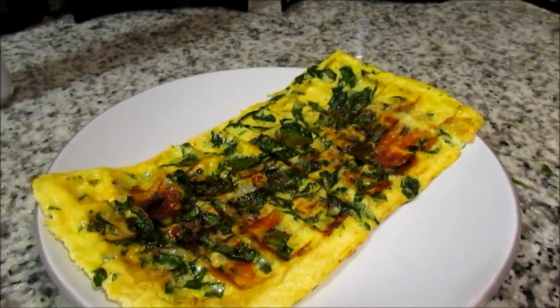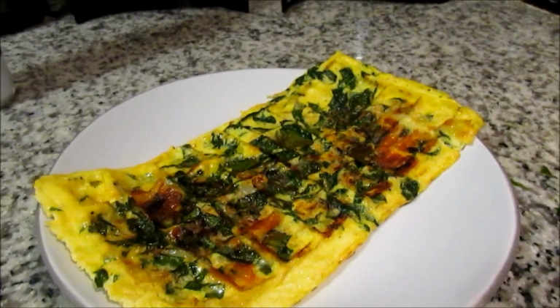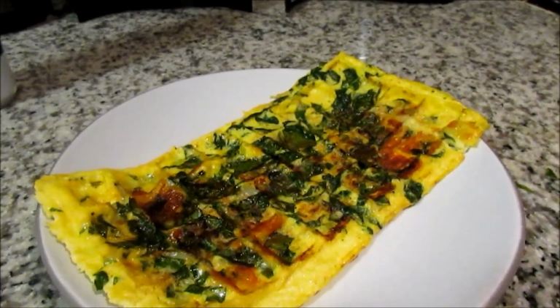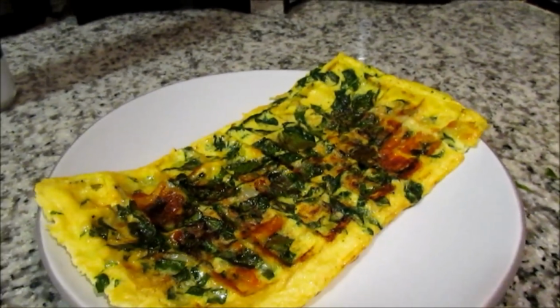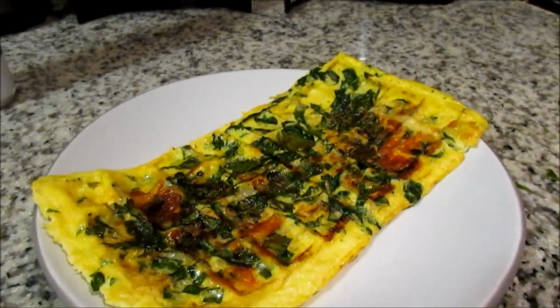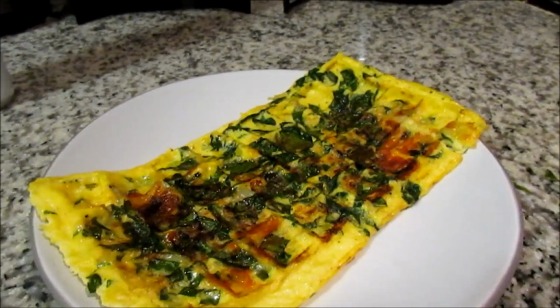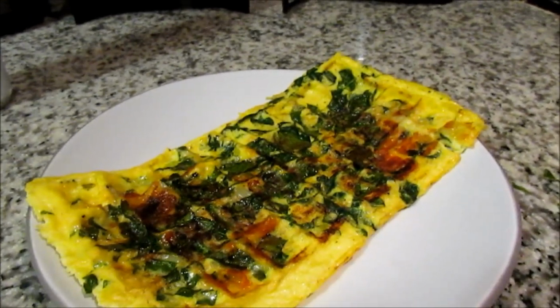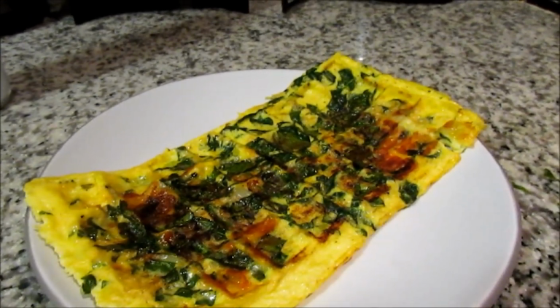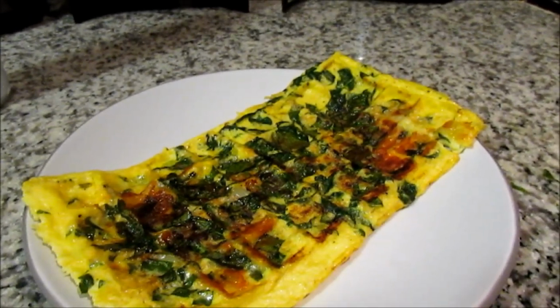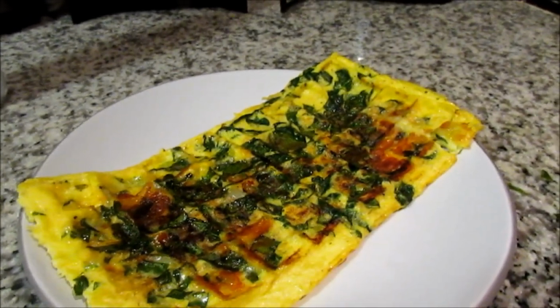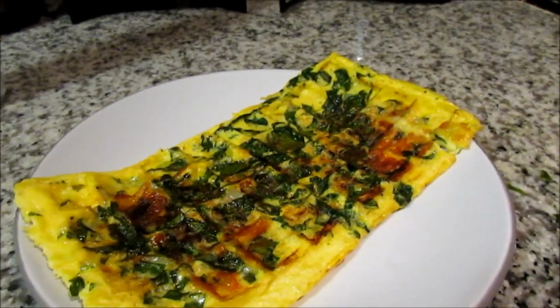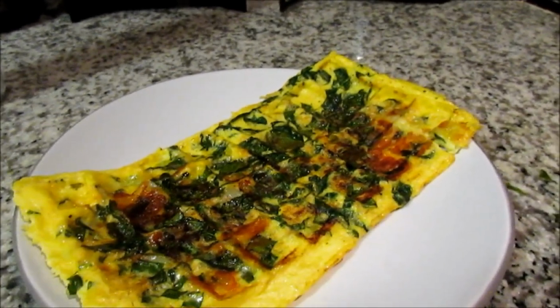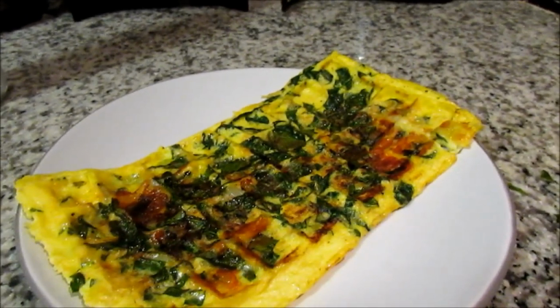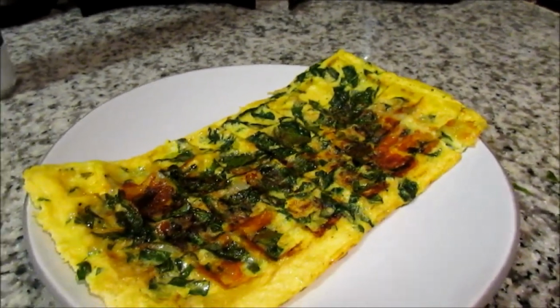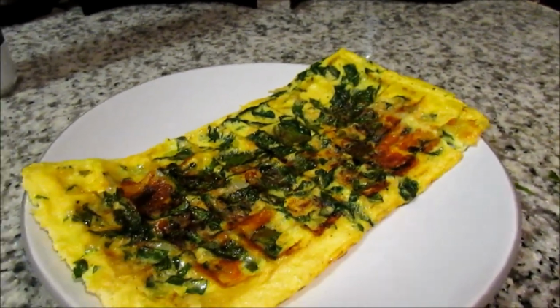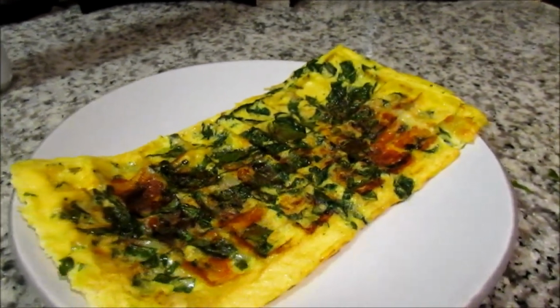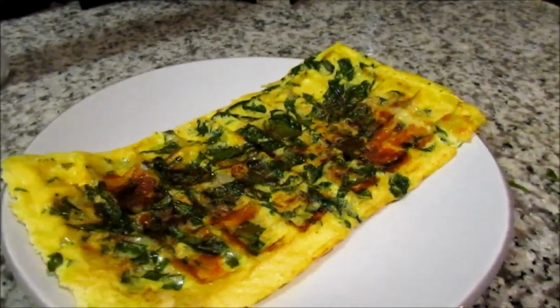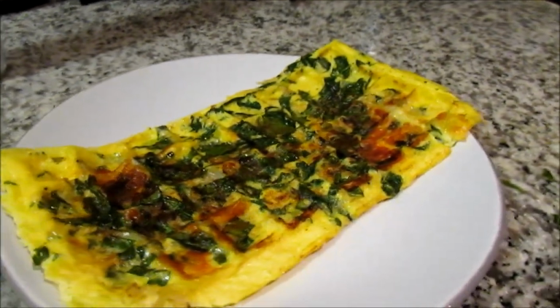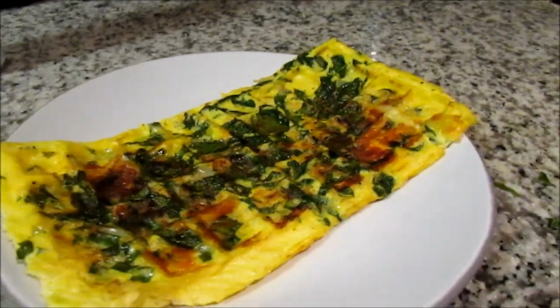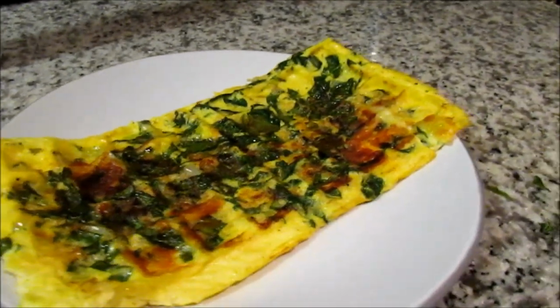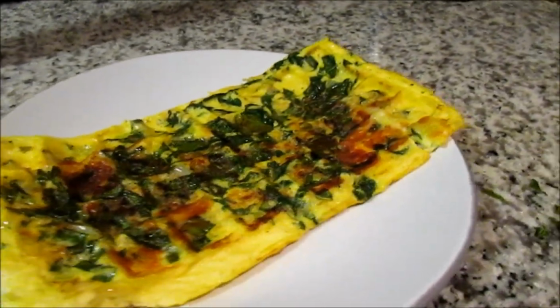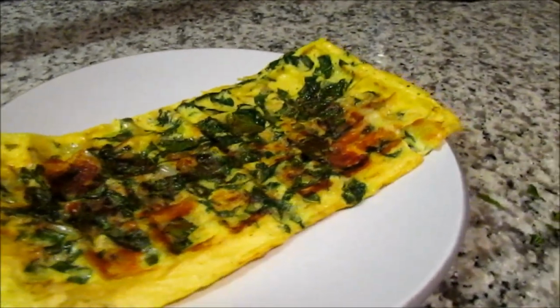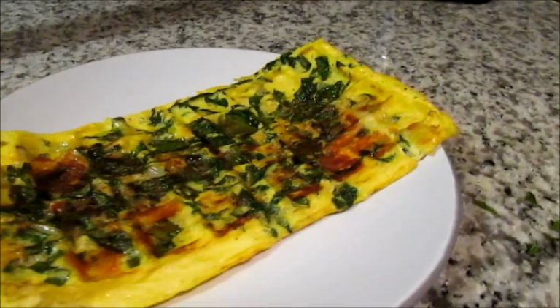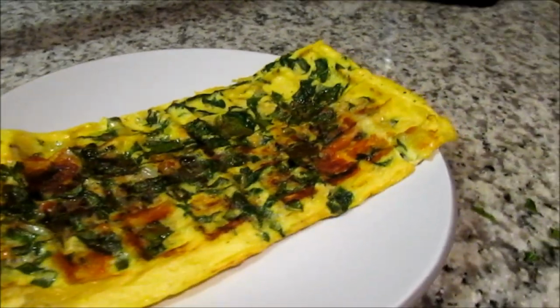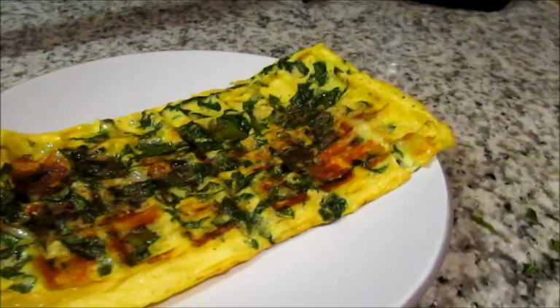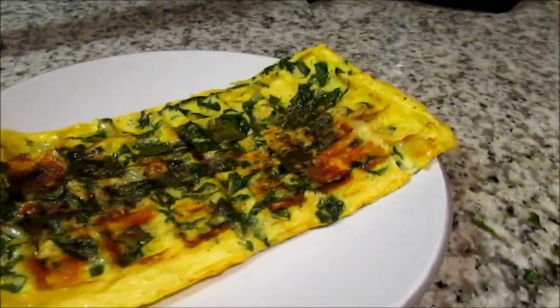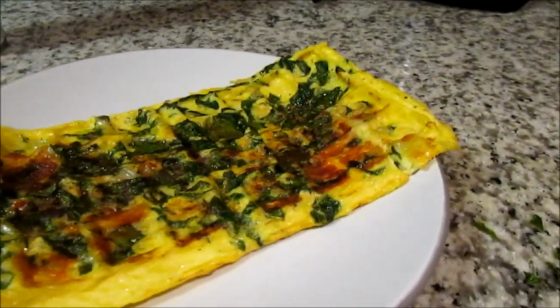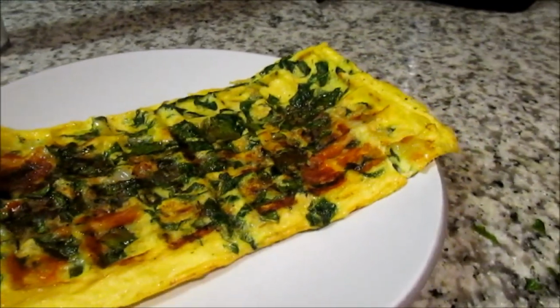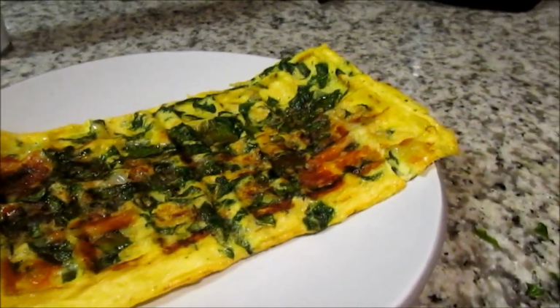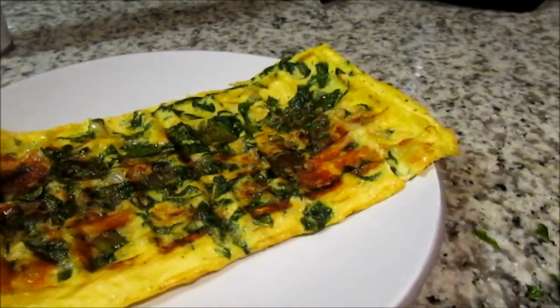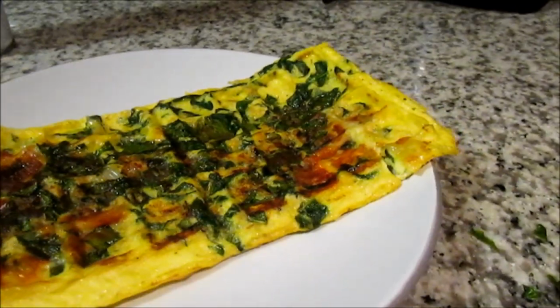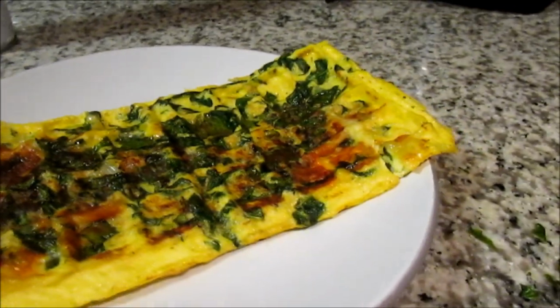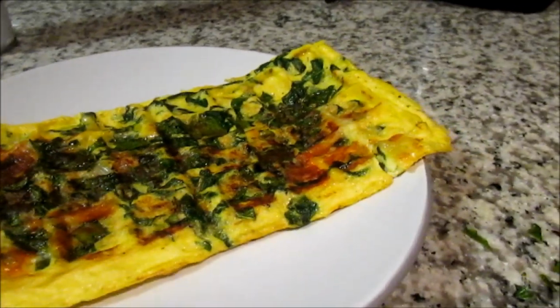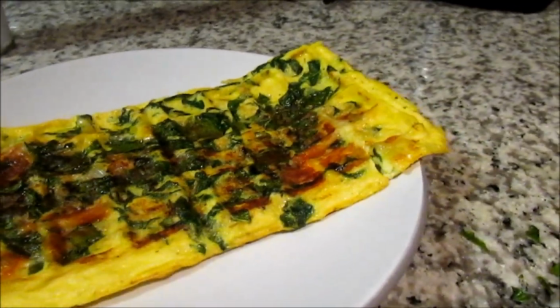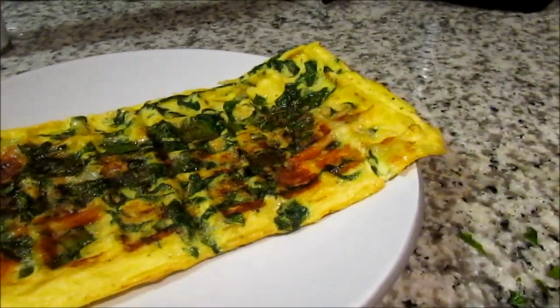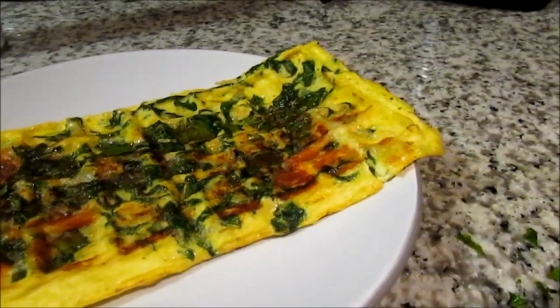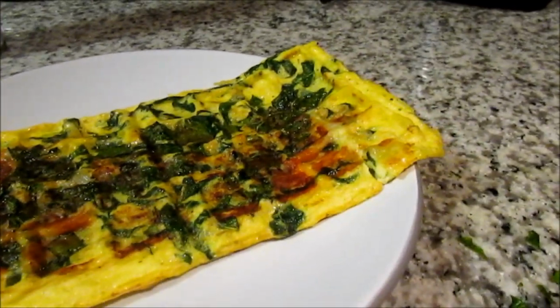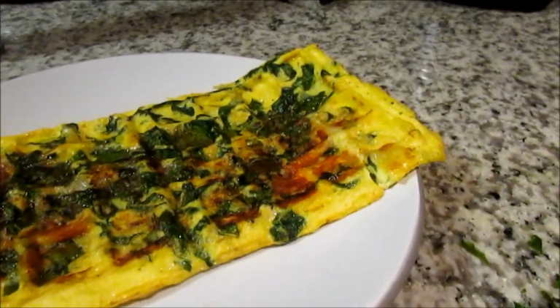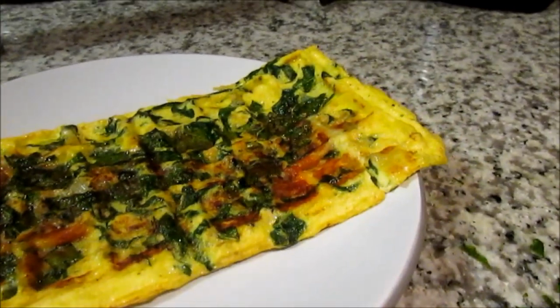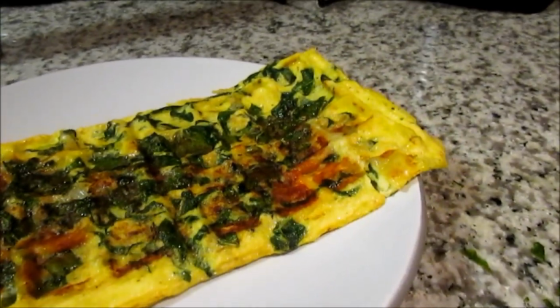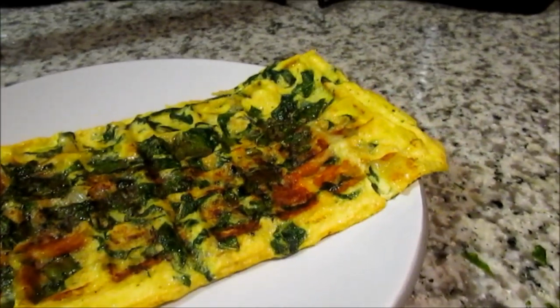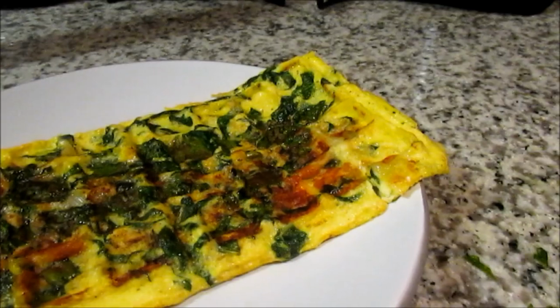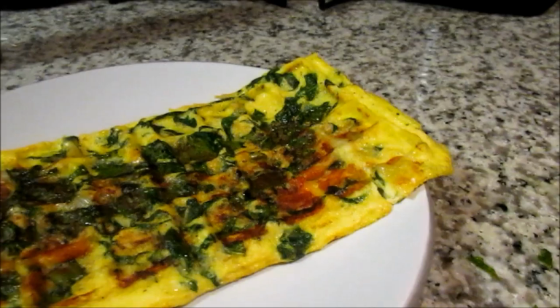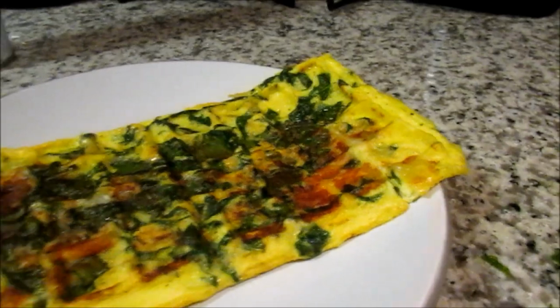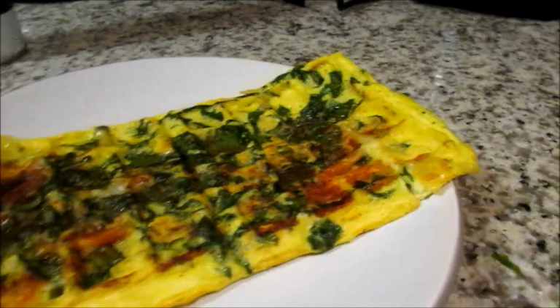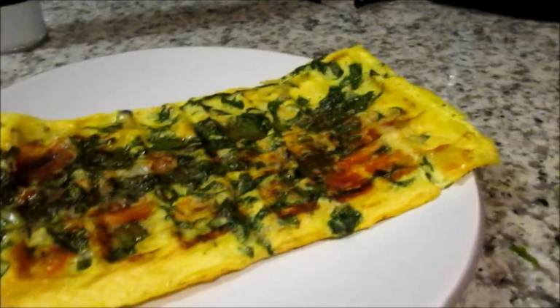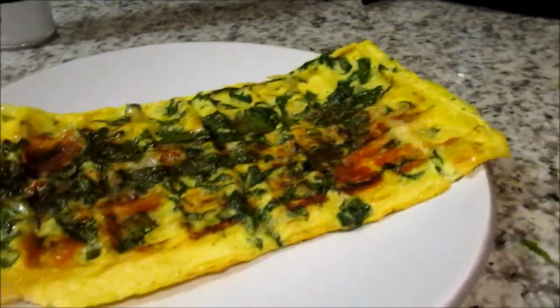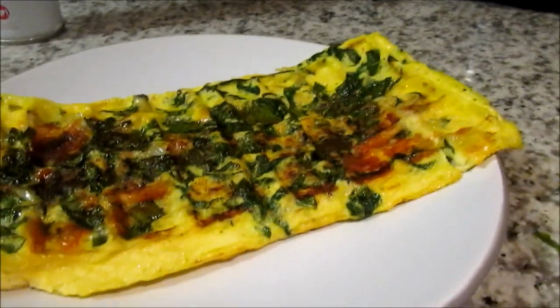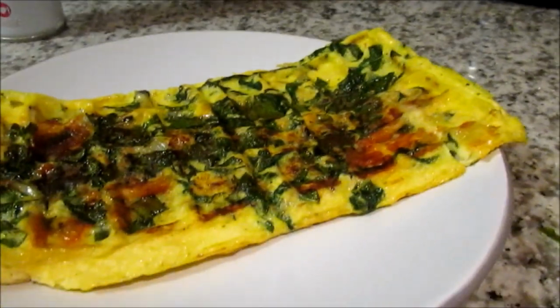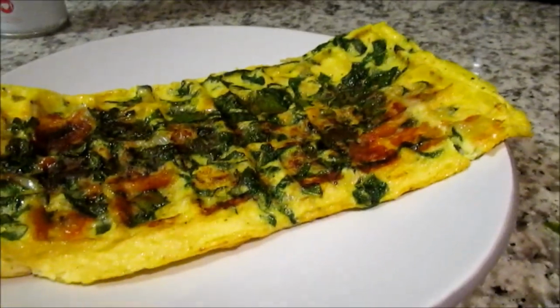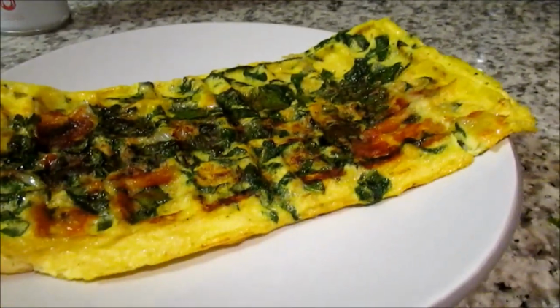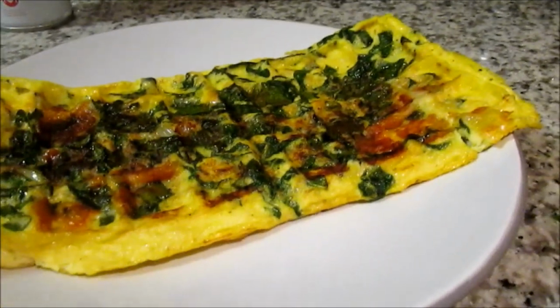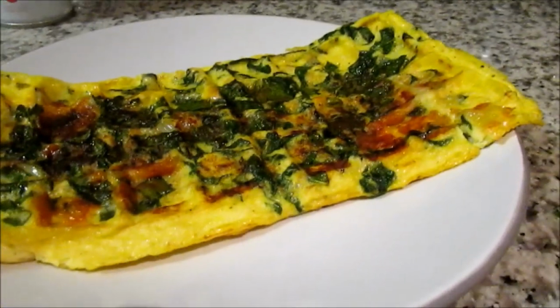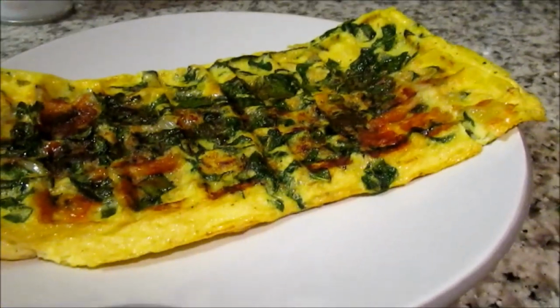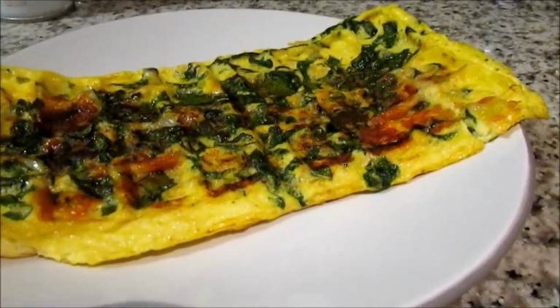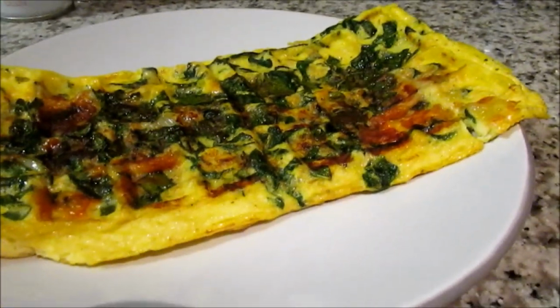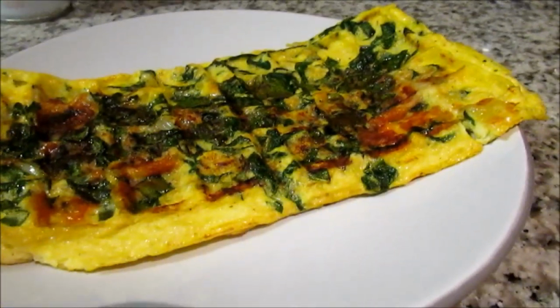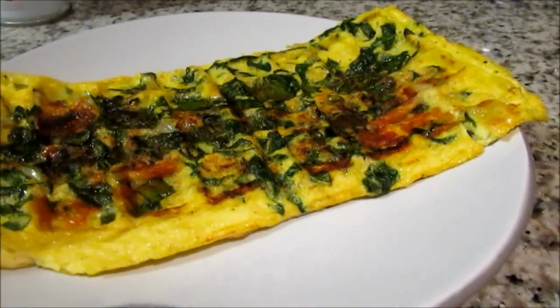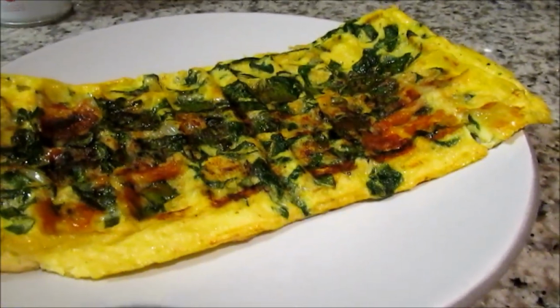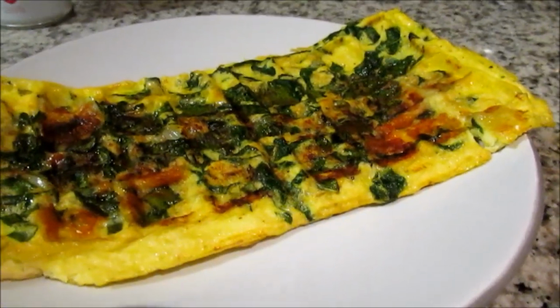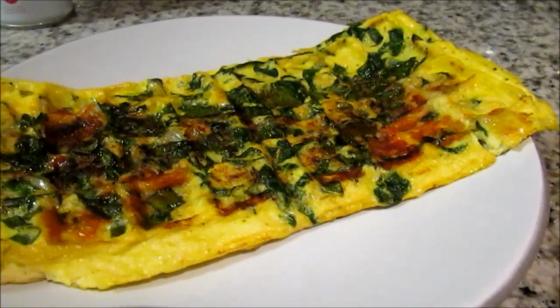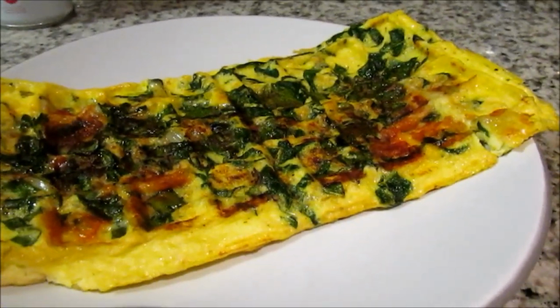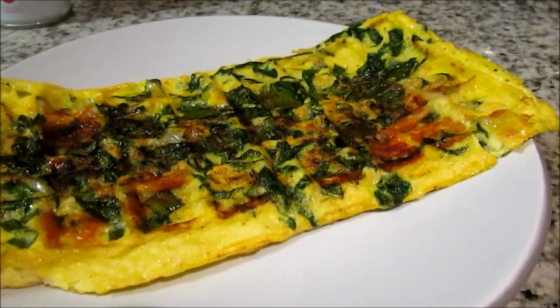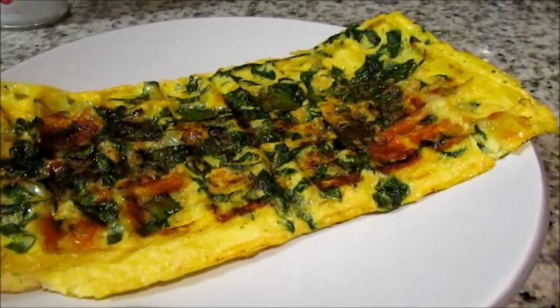Remember, you can put whatever you want in your omelet. Today I just used spinach and a little bit of cheddar cheese, so that's why mine looks nice and plain — but you can add whatever you want.